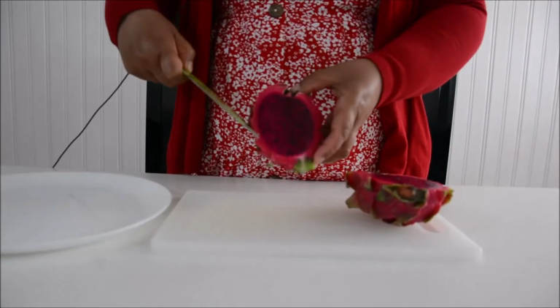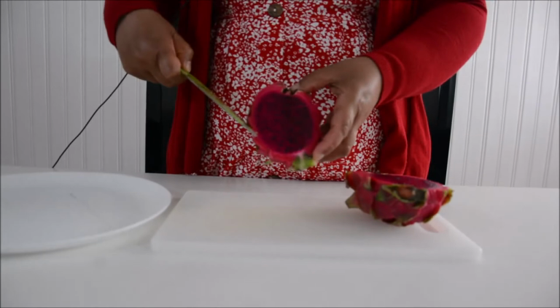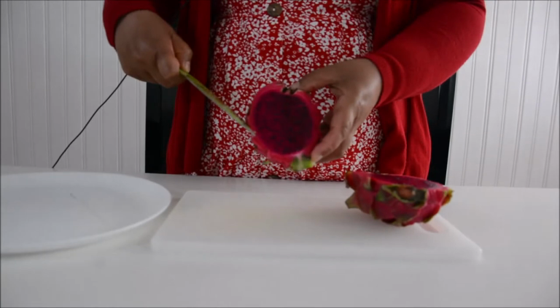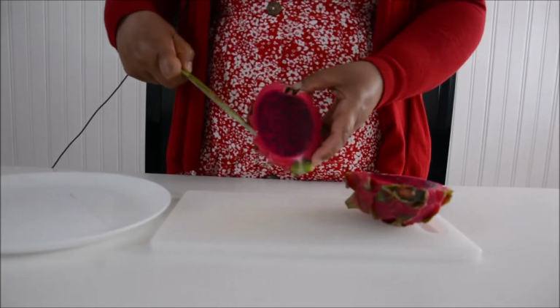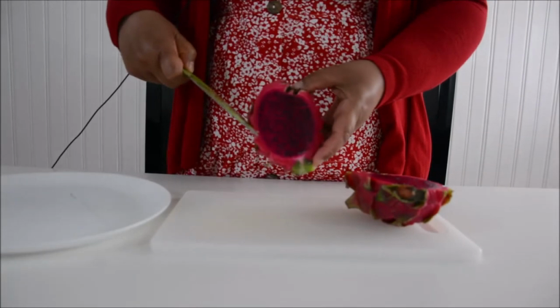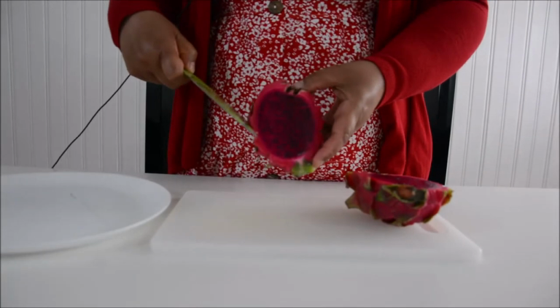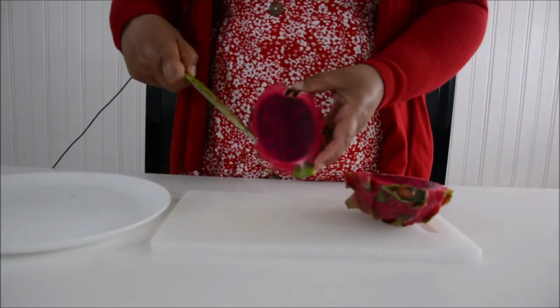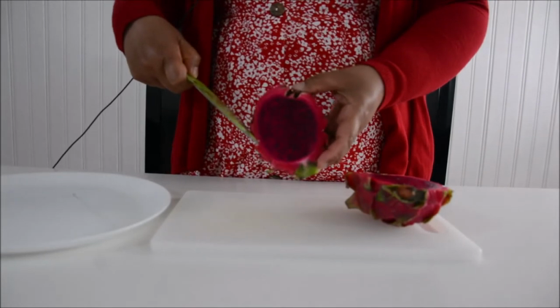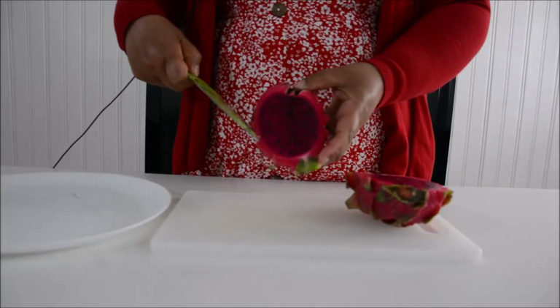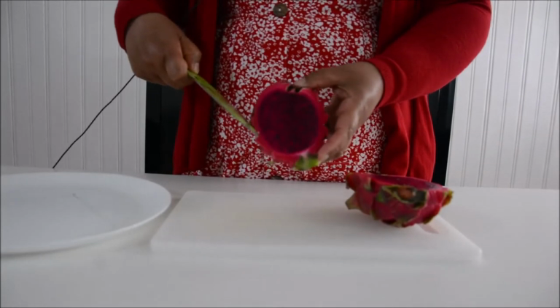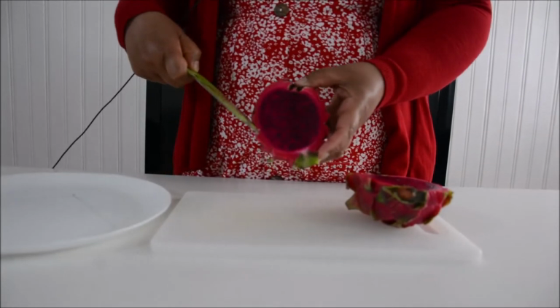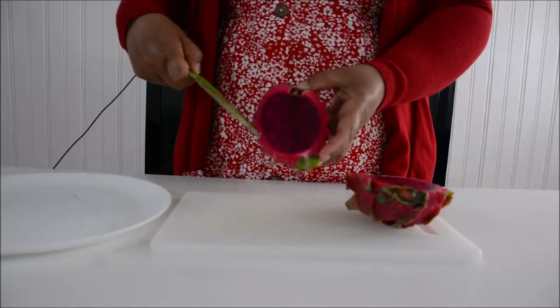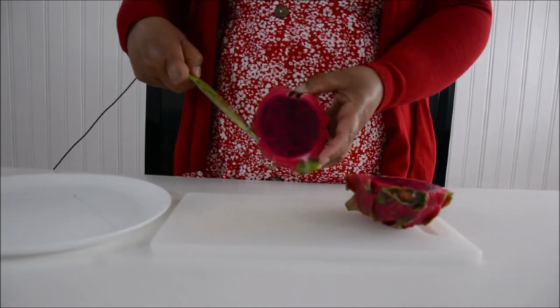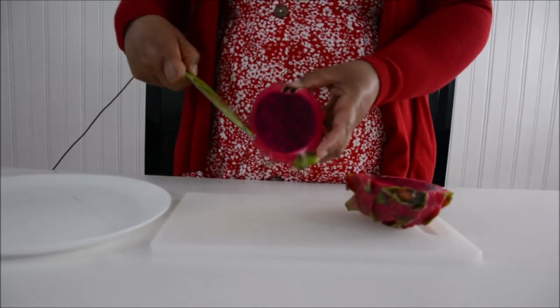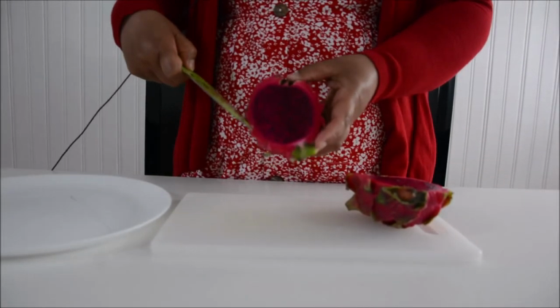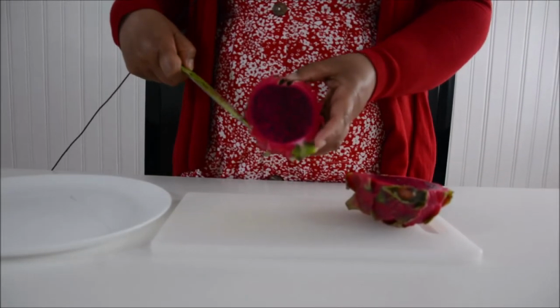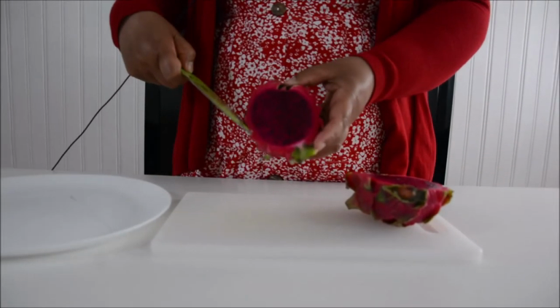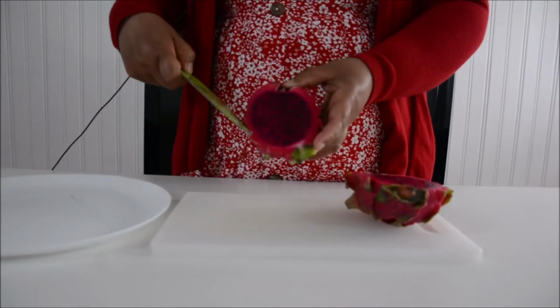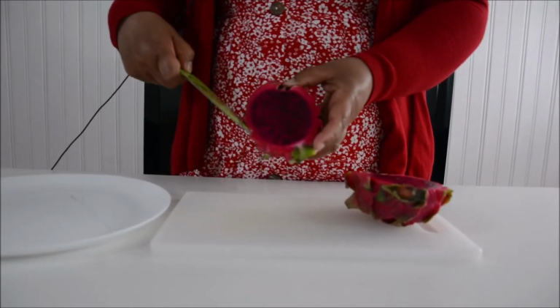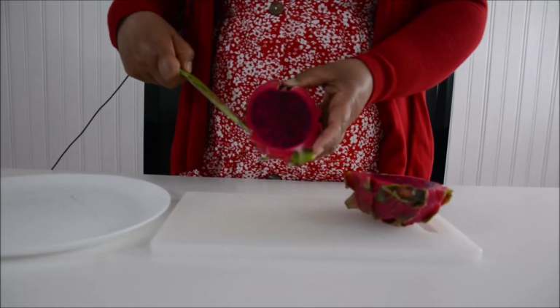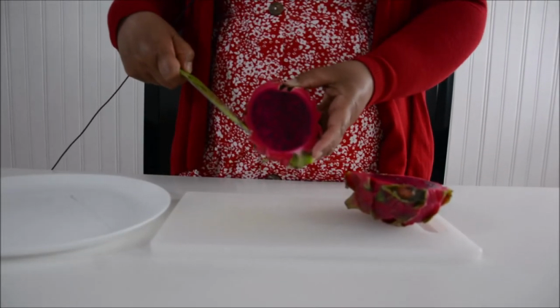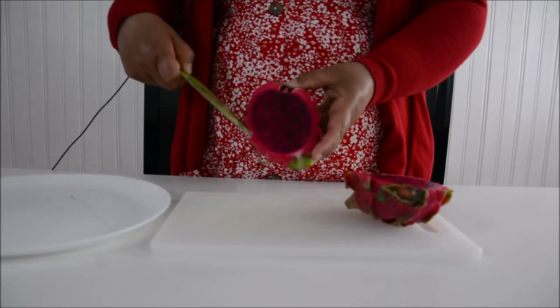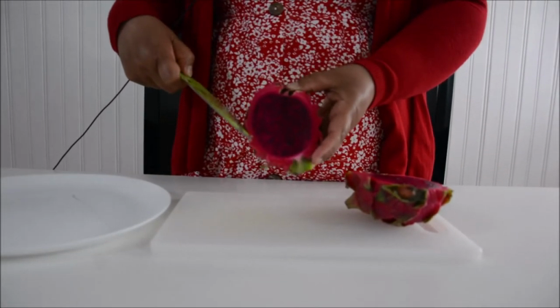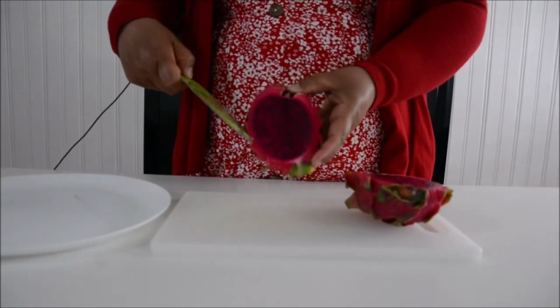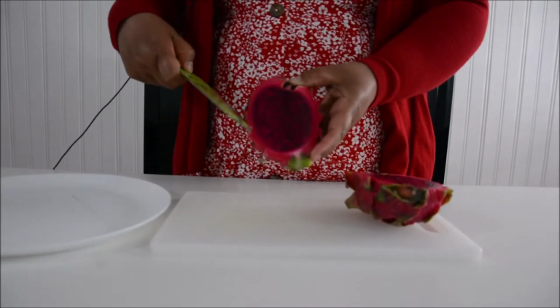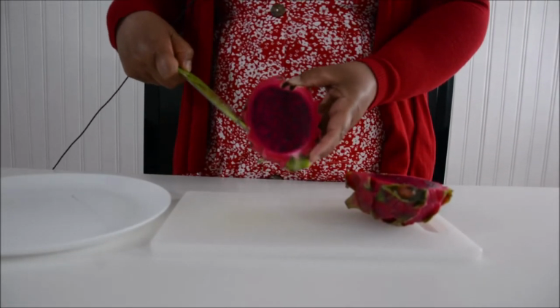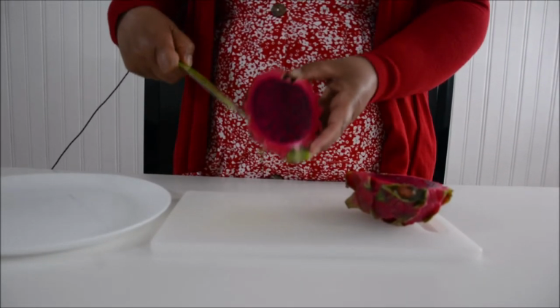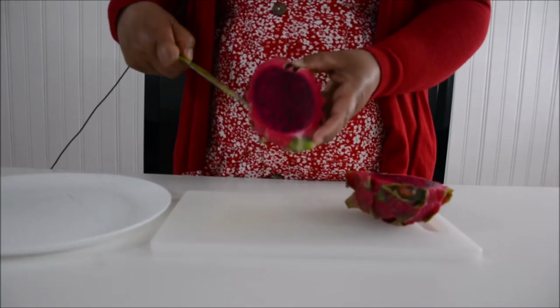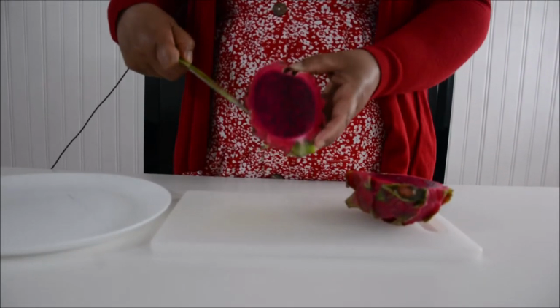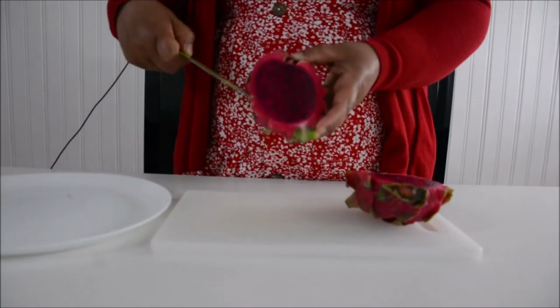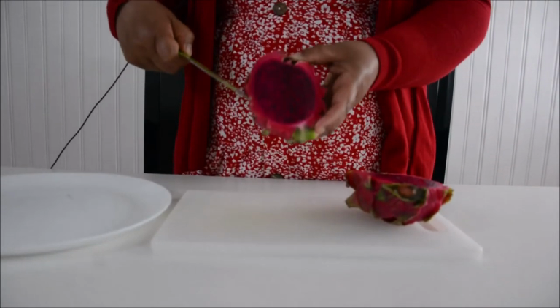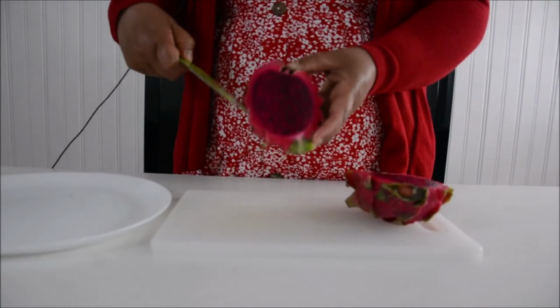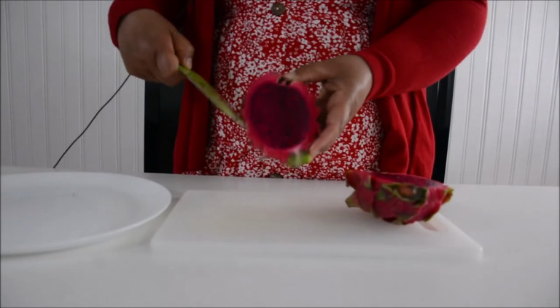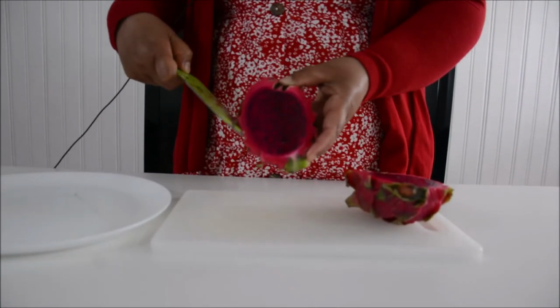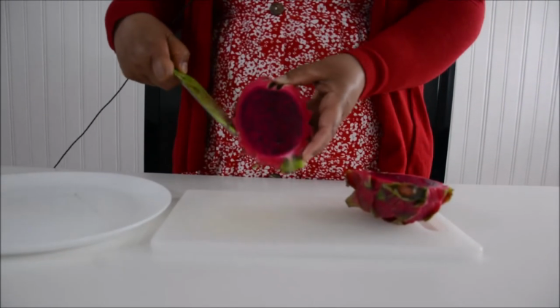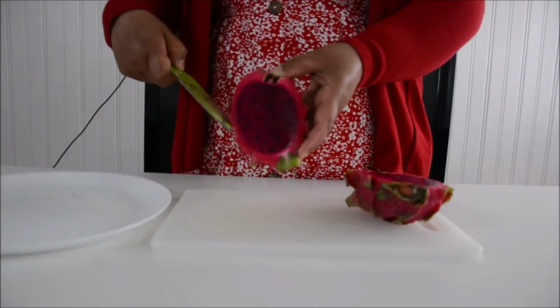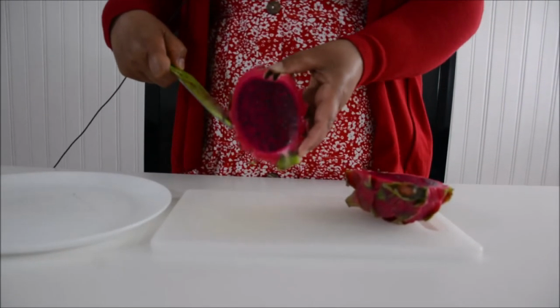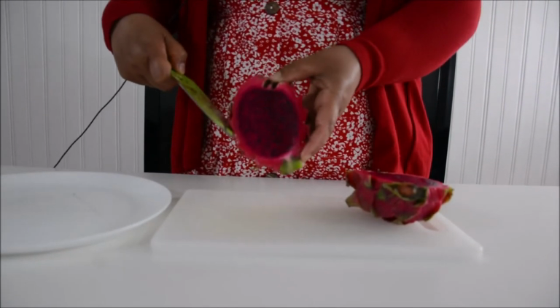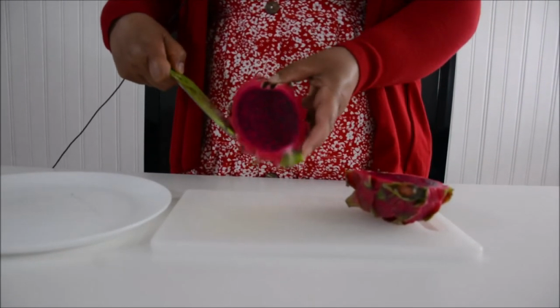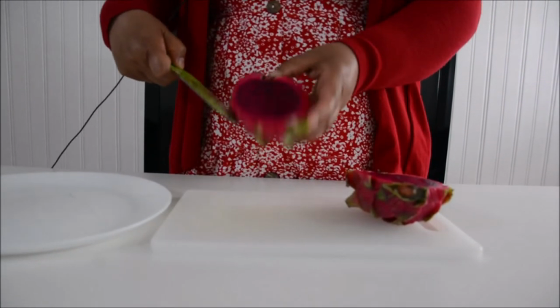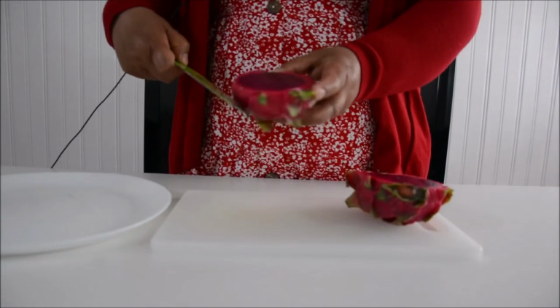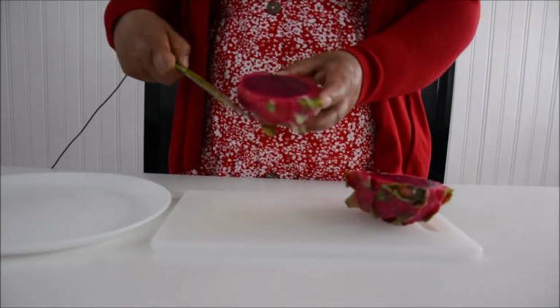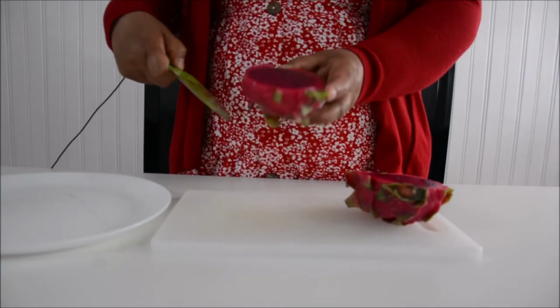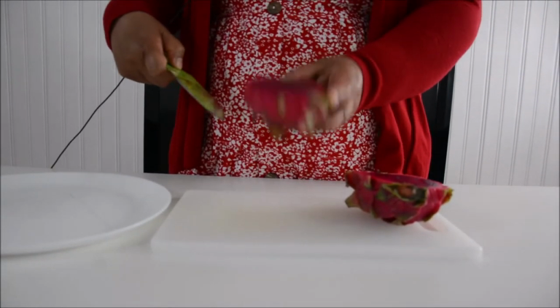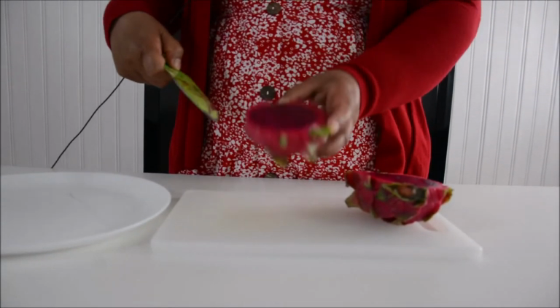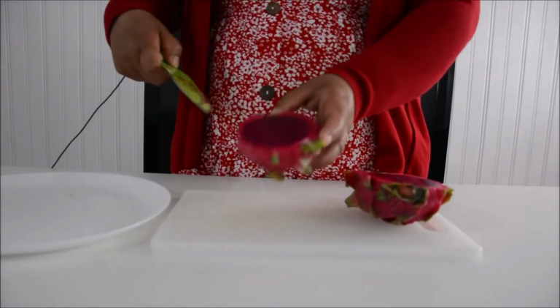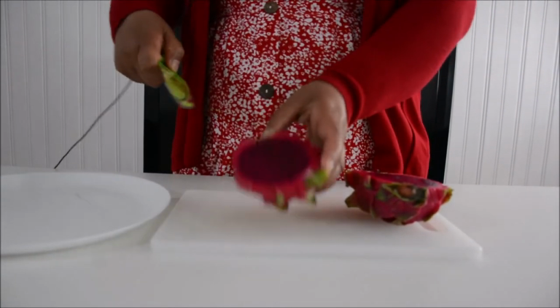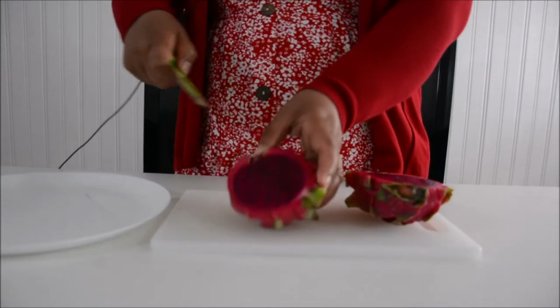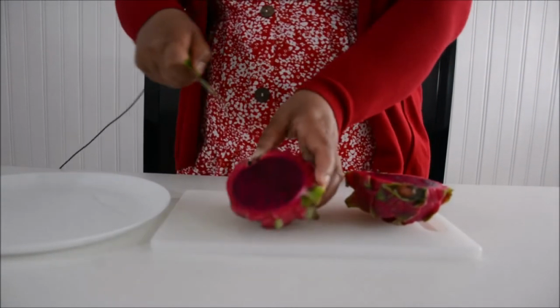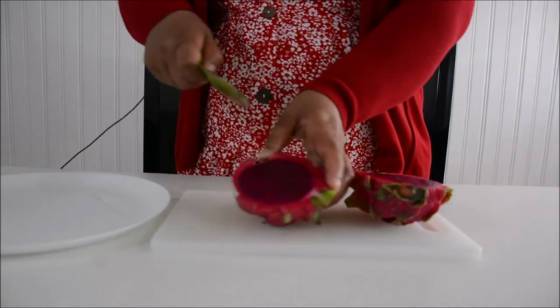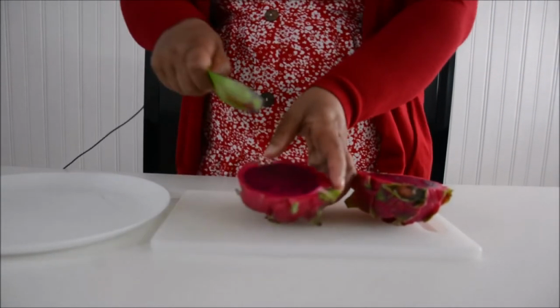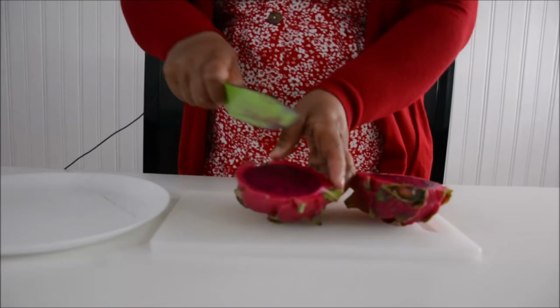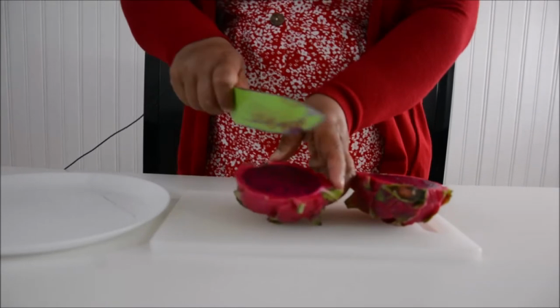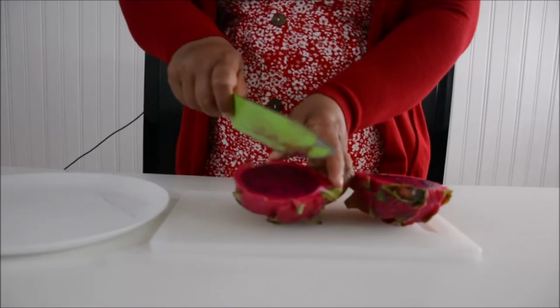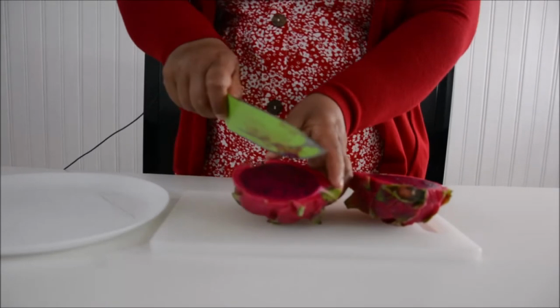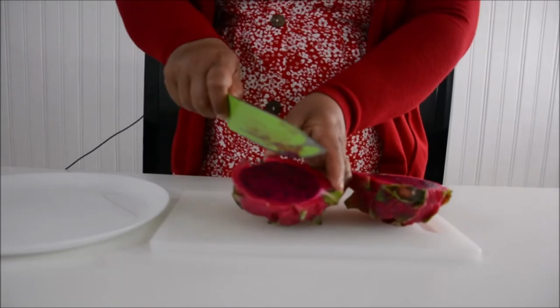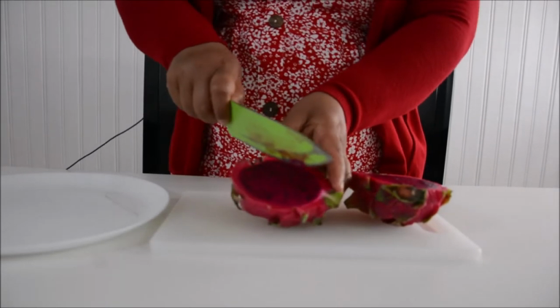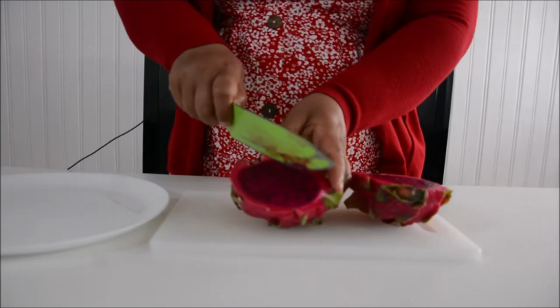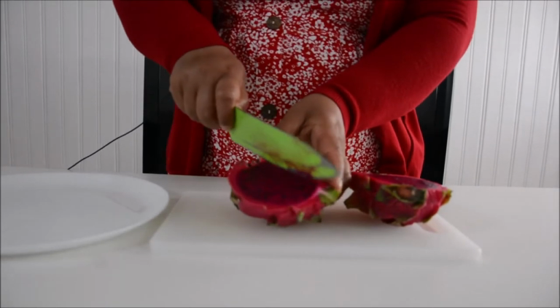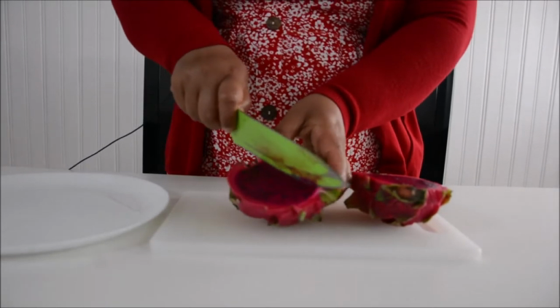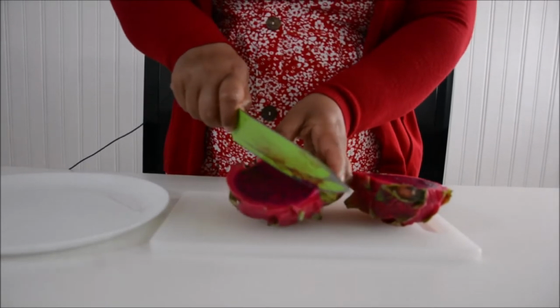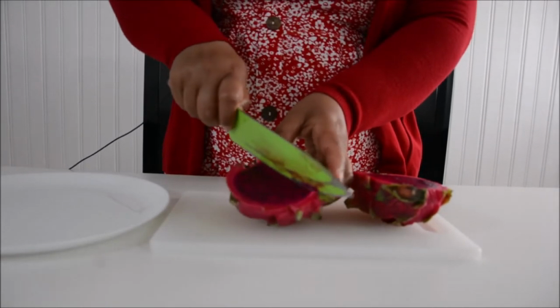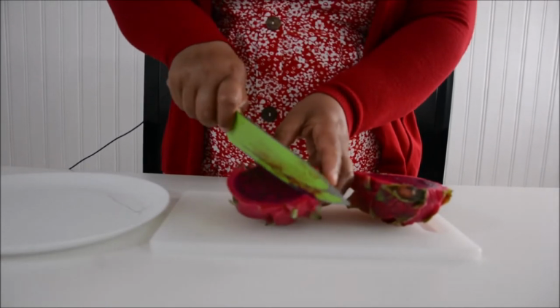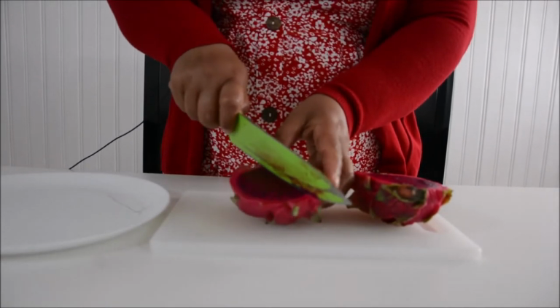I thought it would be white in color but it's pink. I'm excited to try it, let's see.